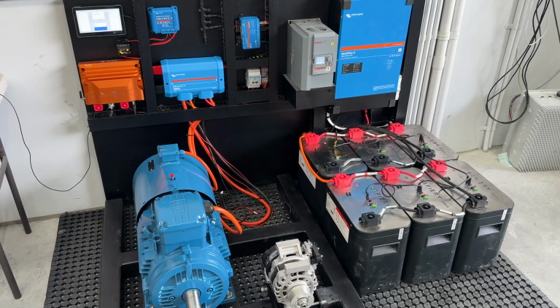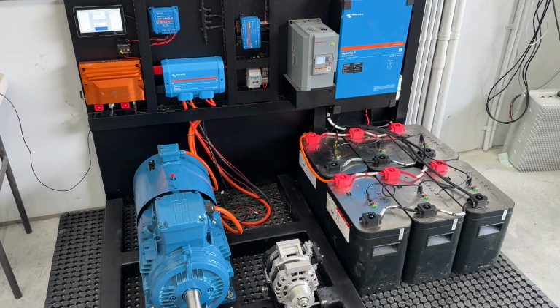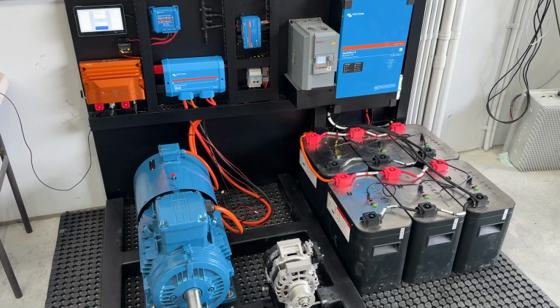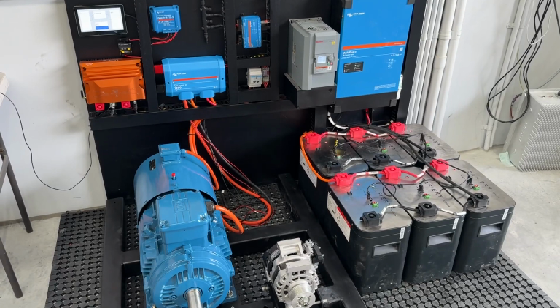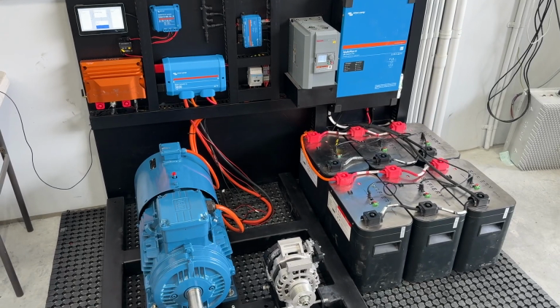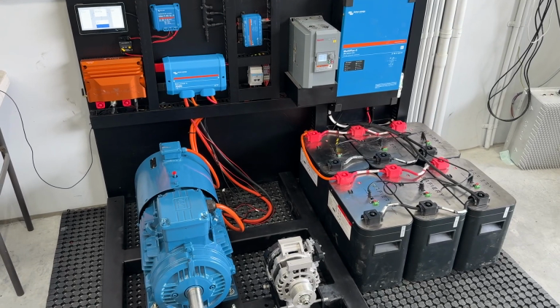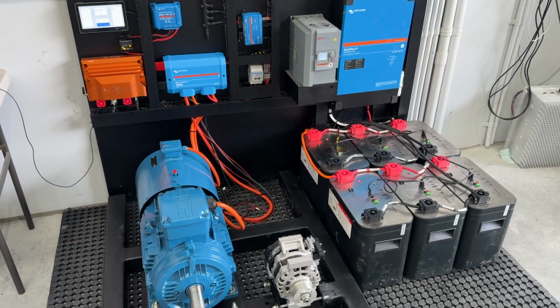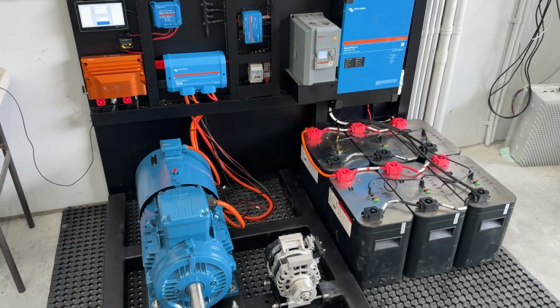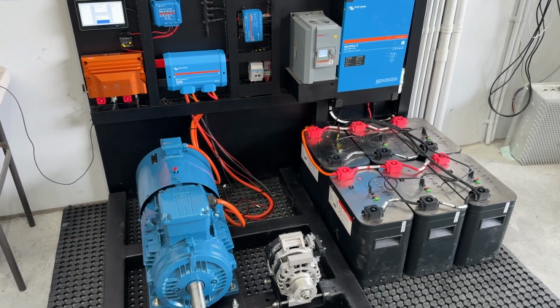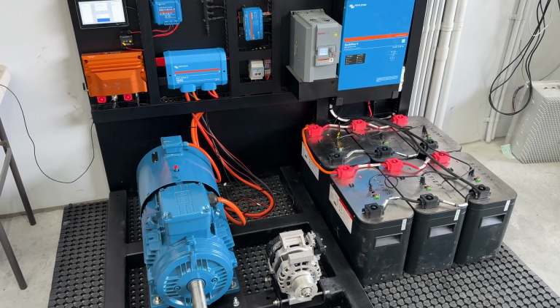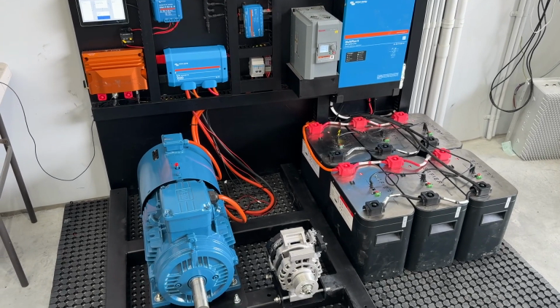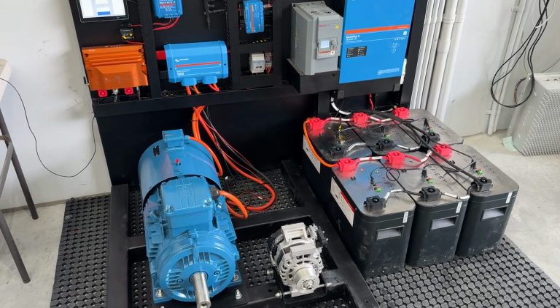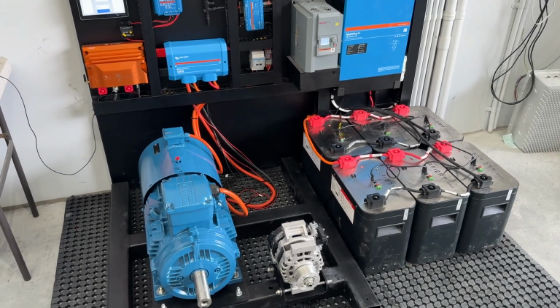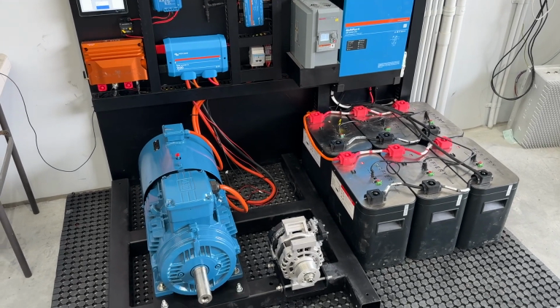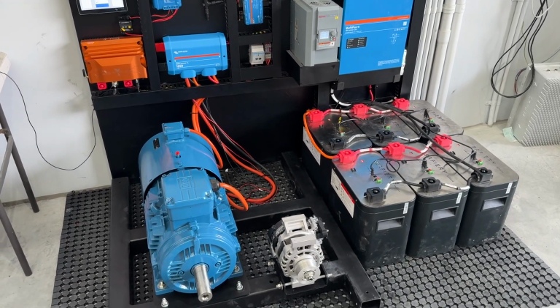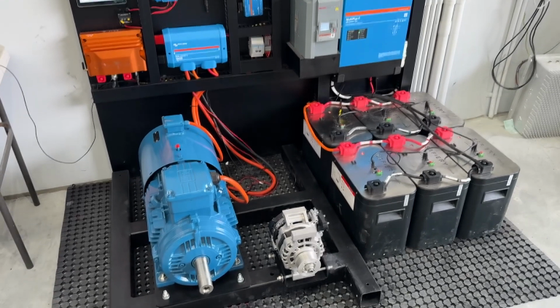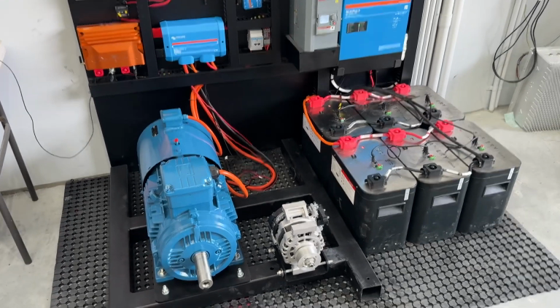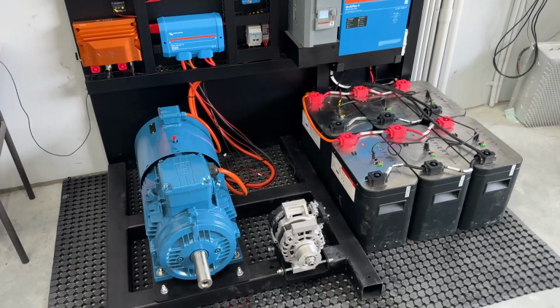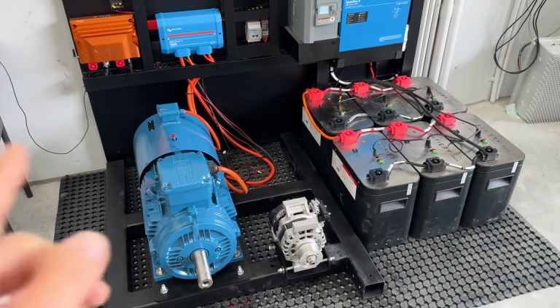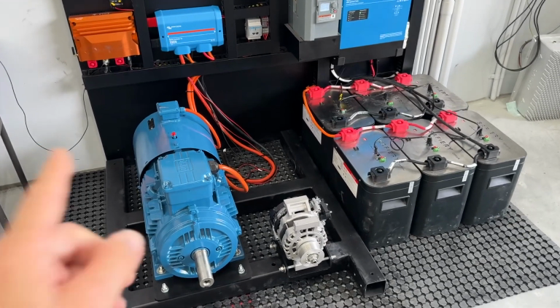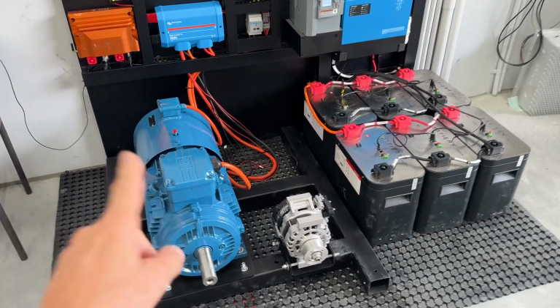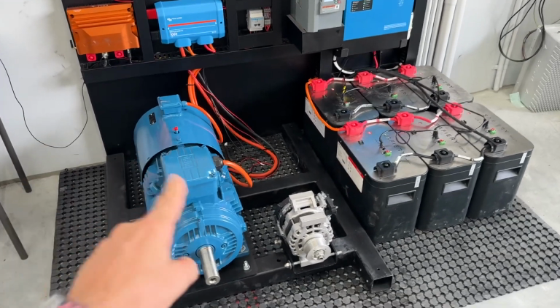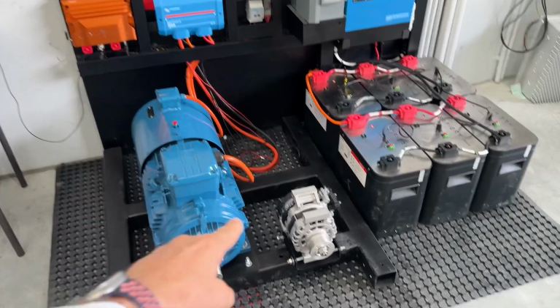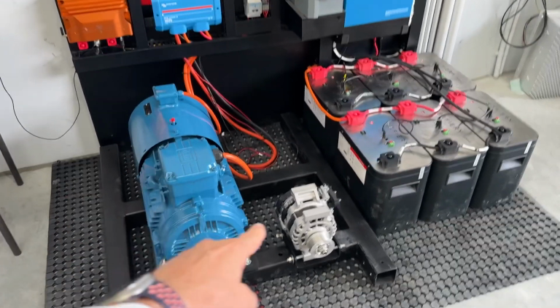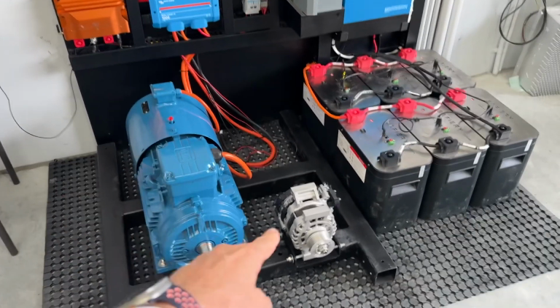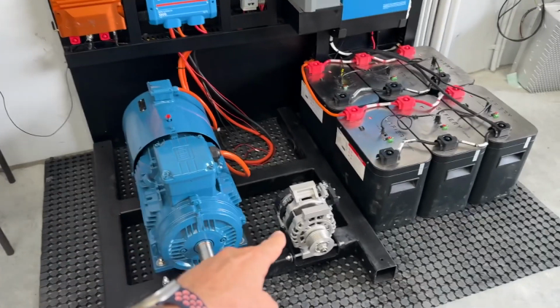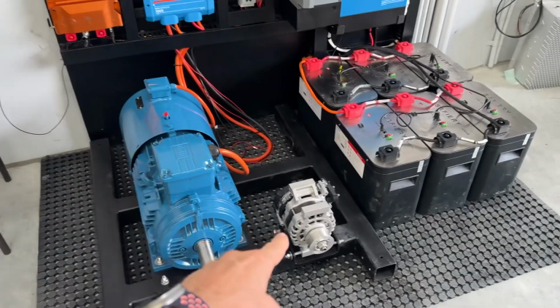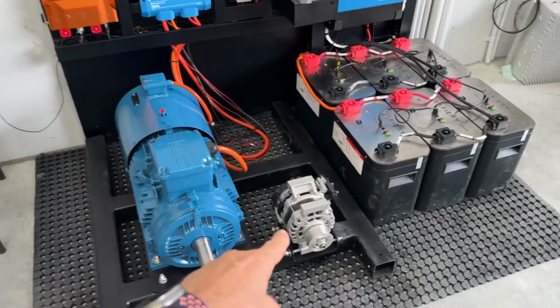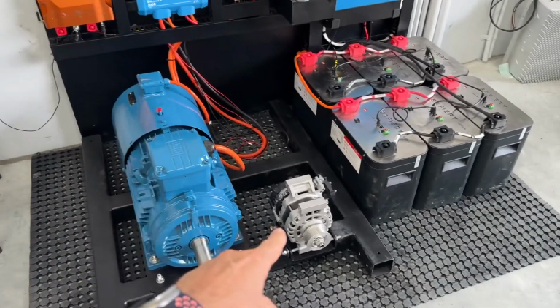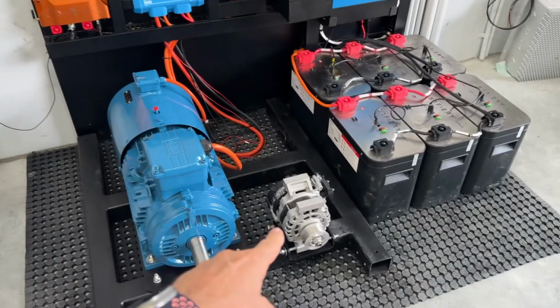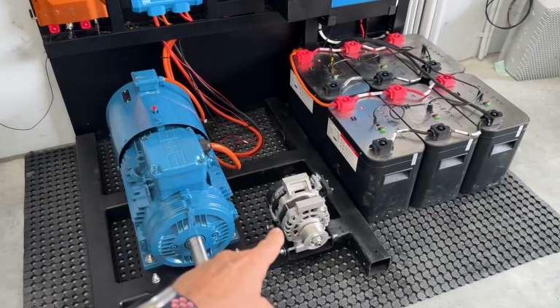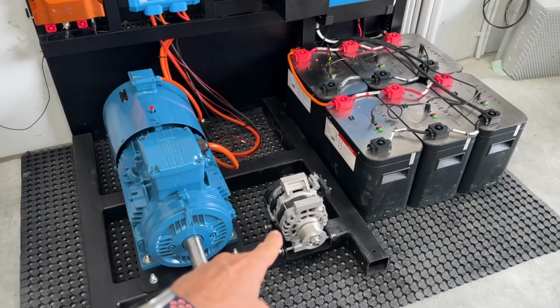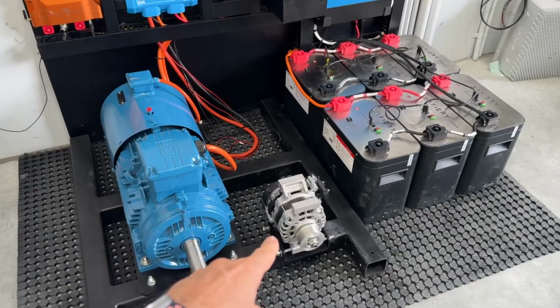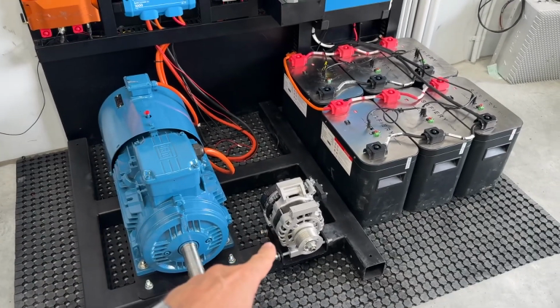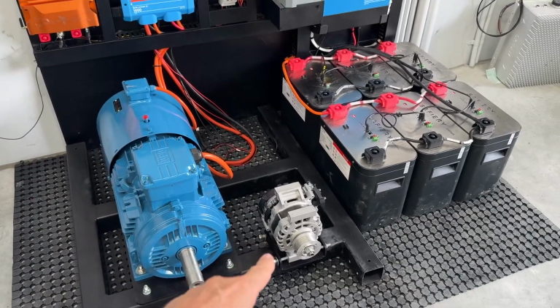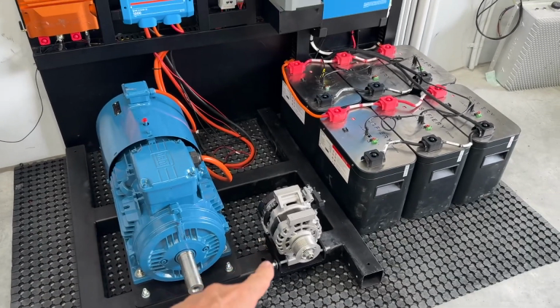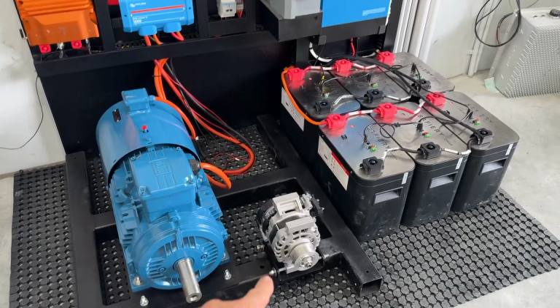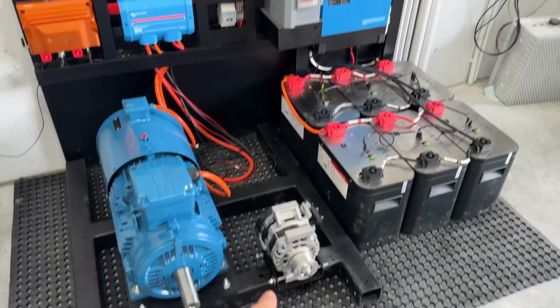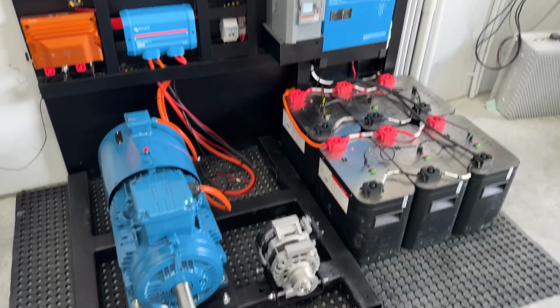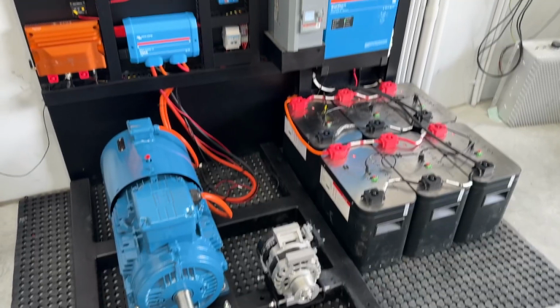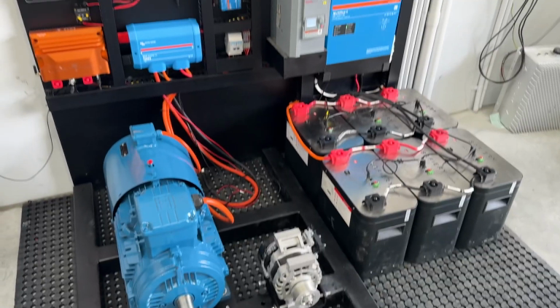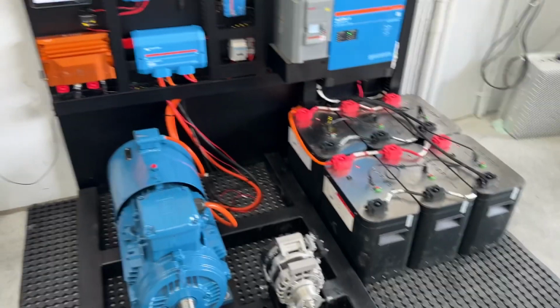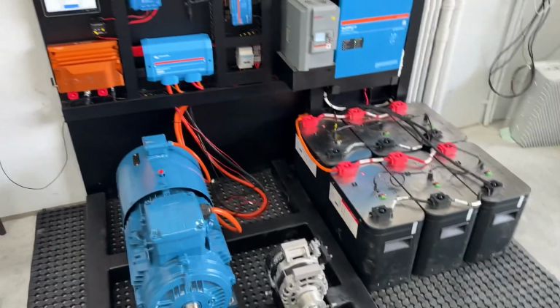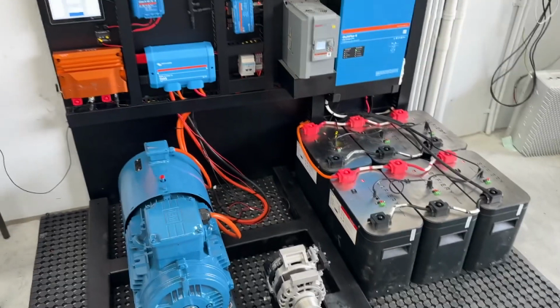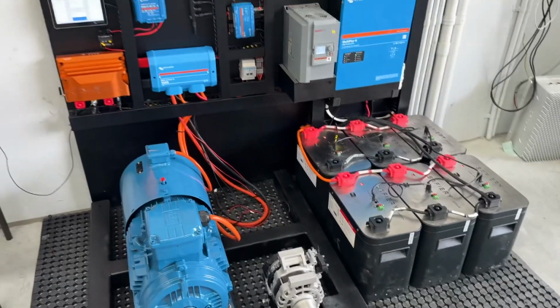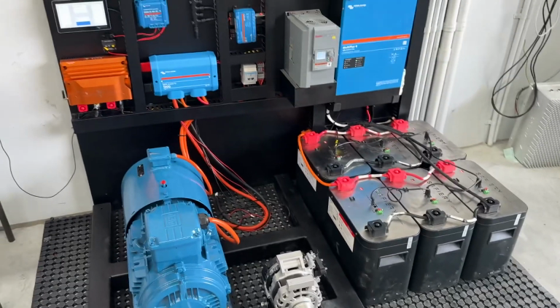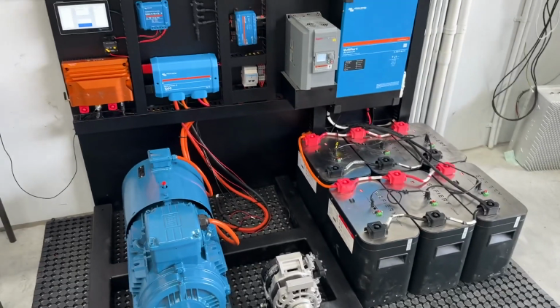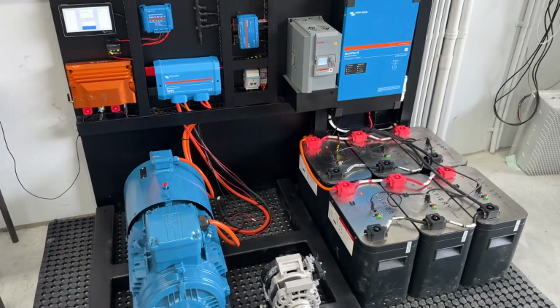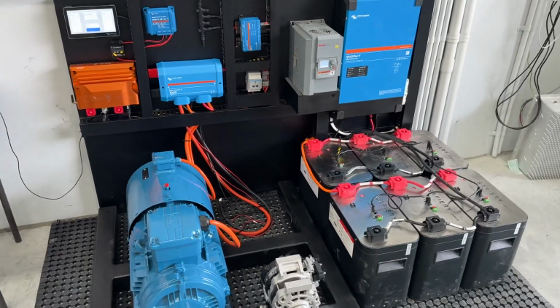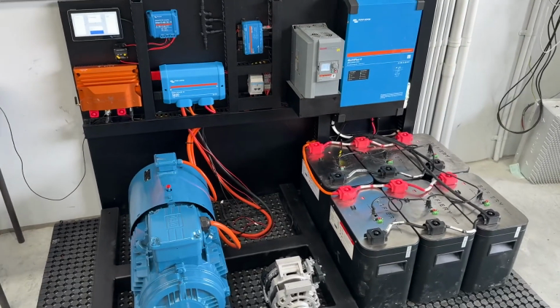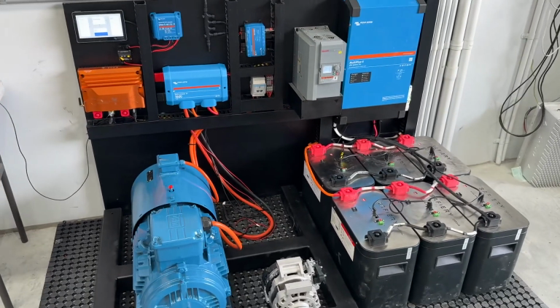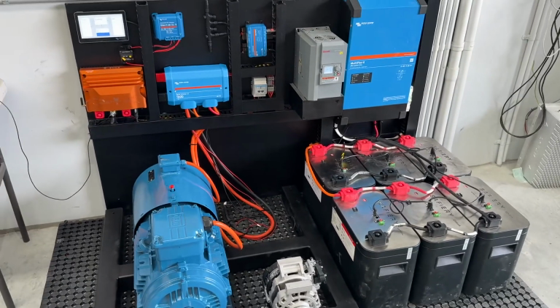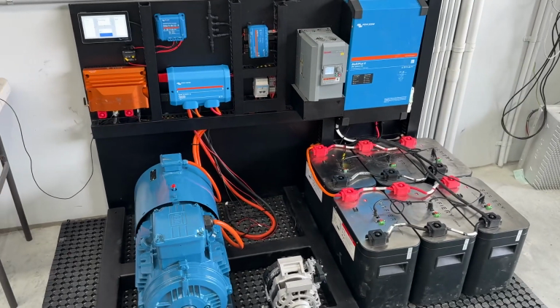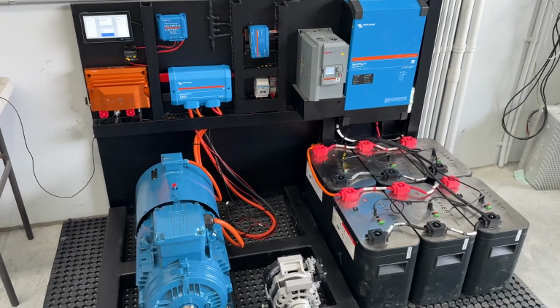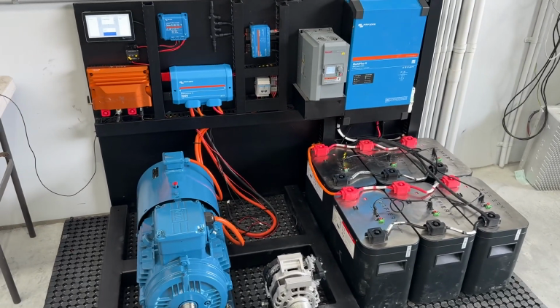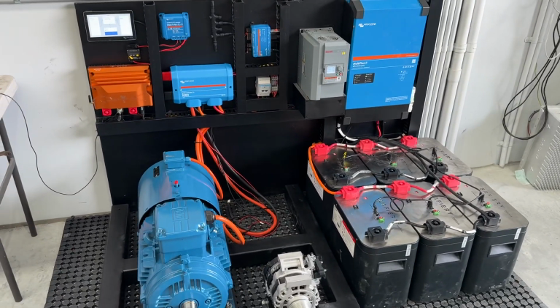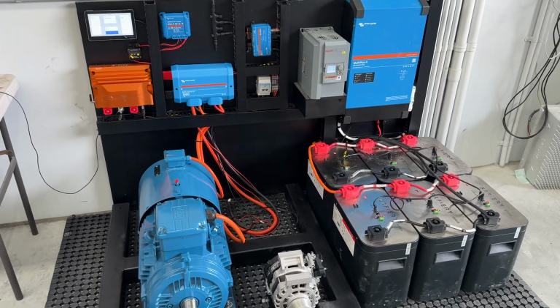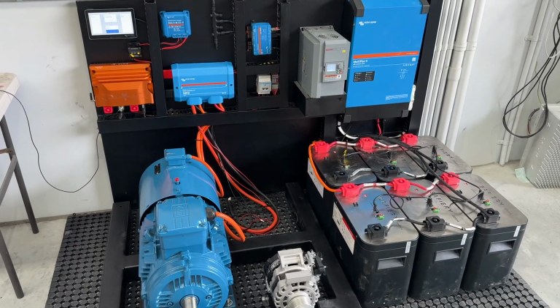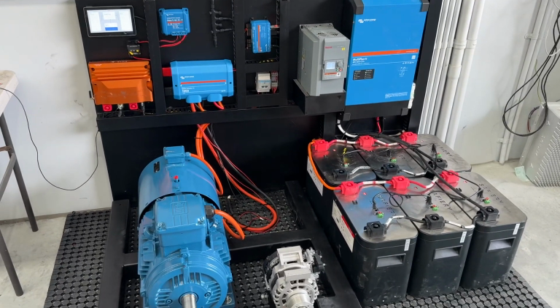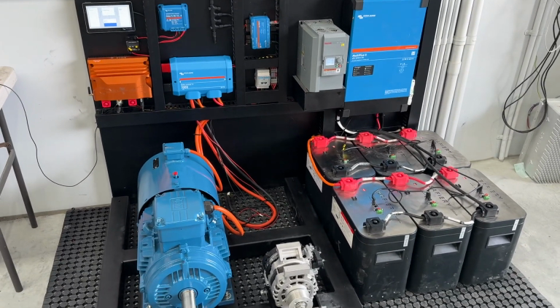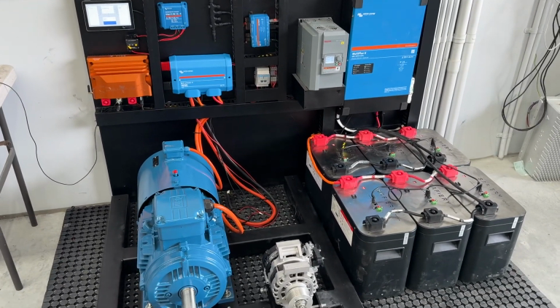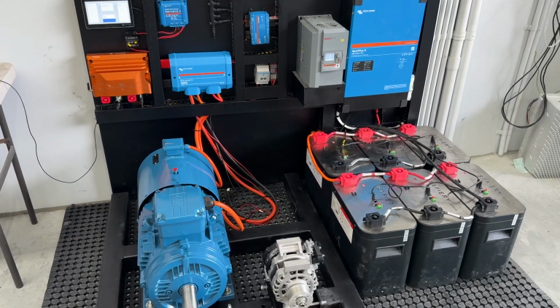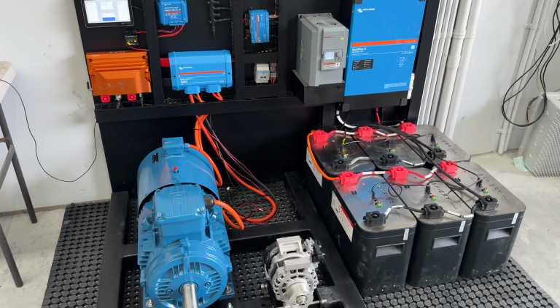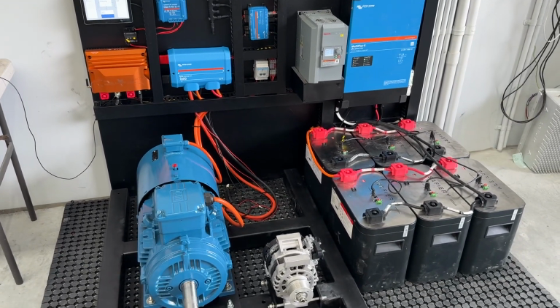Bruce from Safari, and if you're following our bi-directional motor generator, this is our test rig that we've set up, and I'll step you through it.